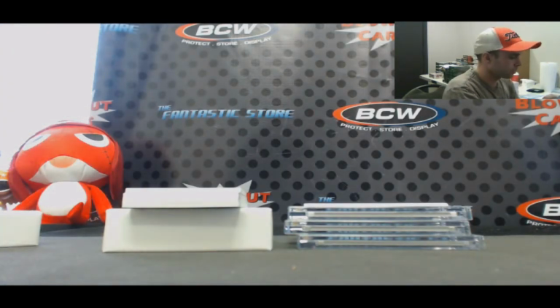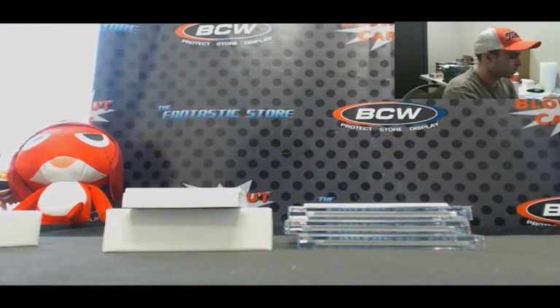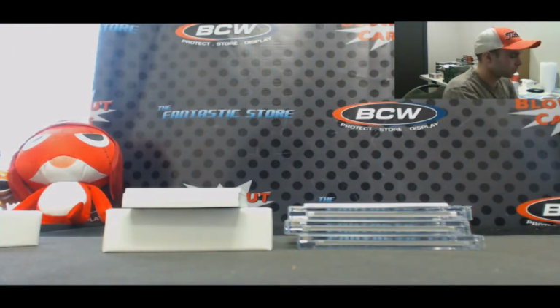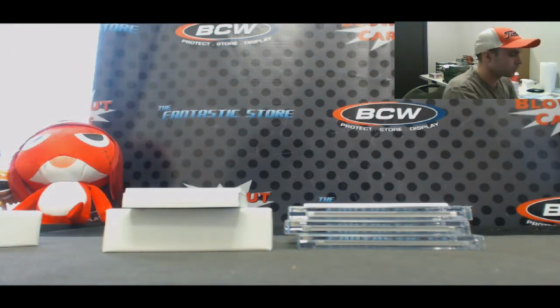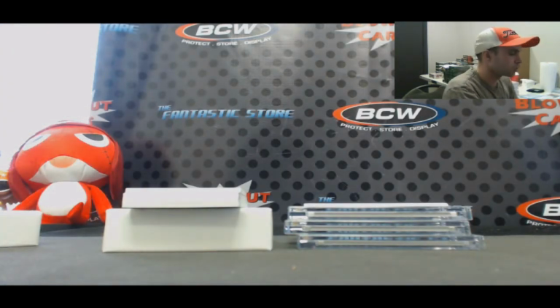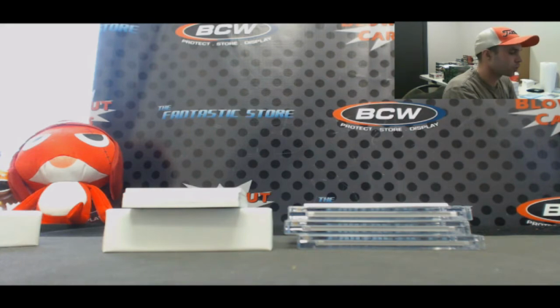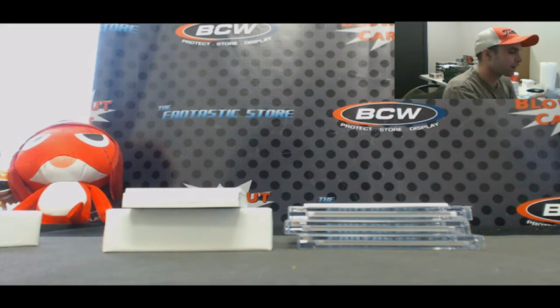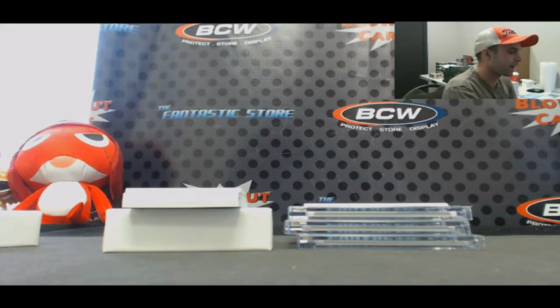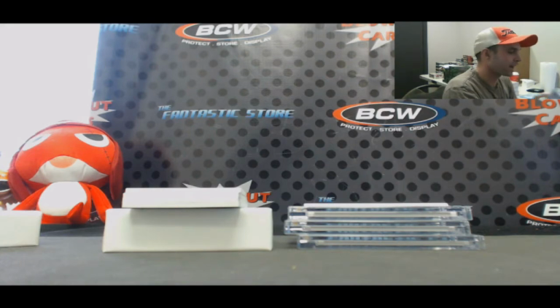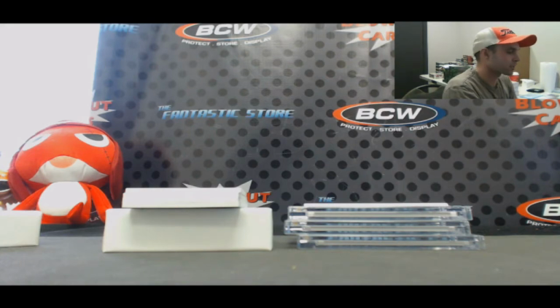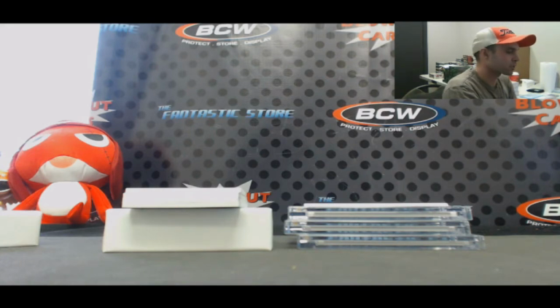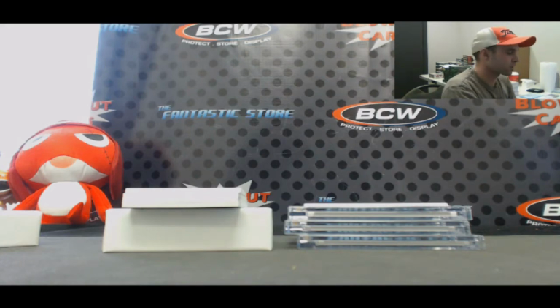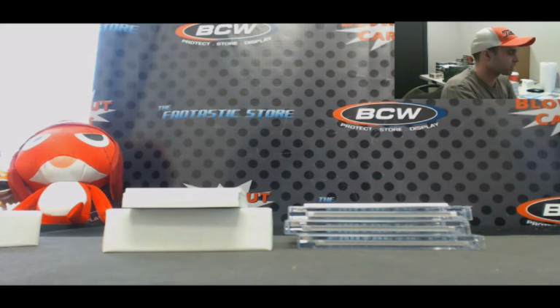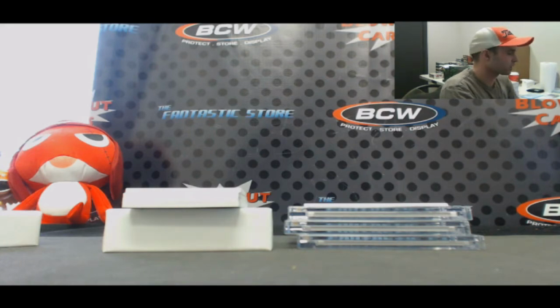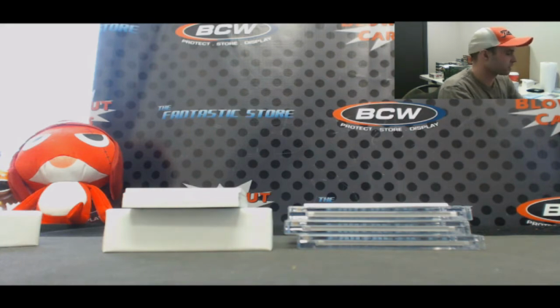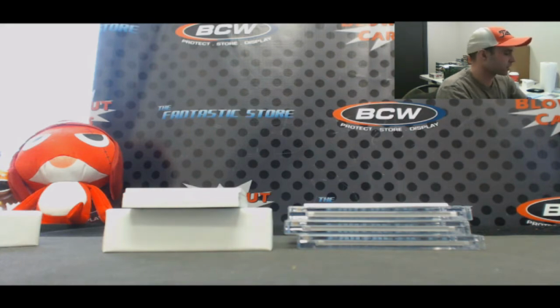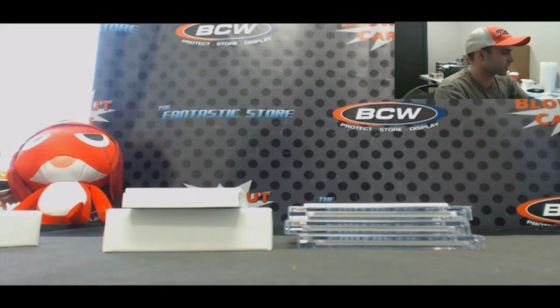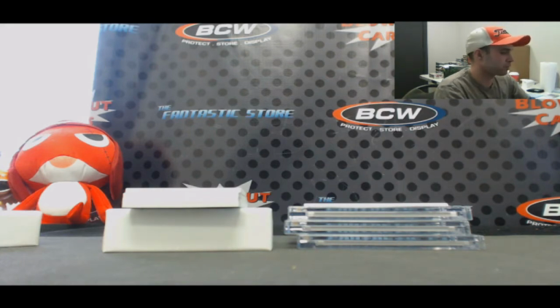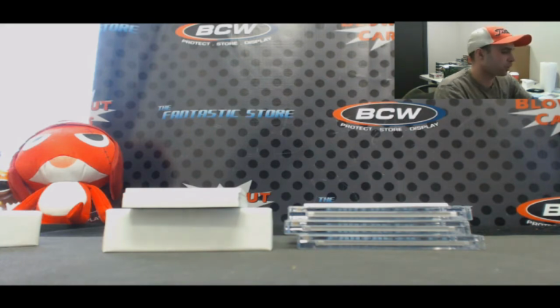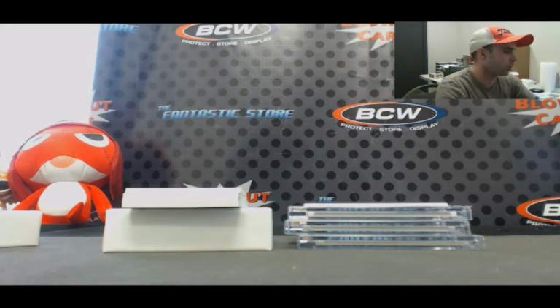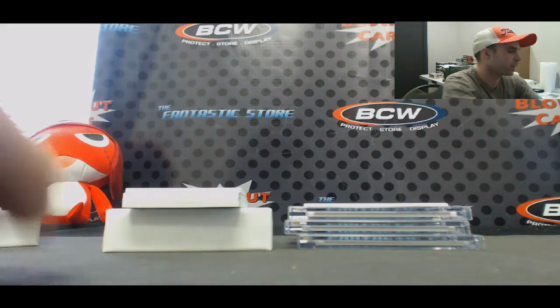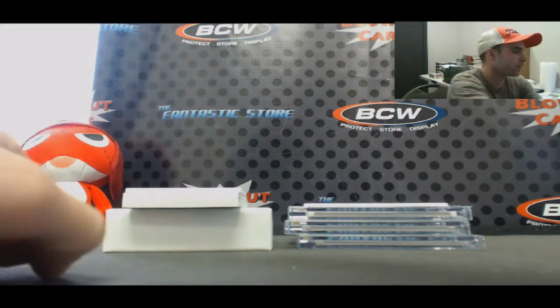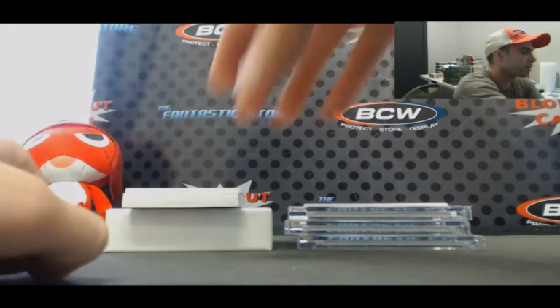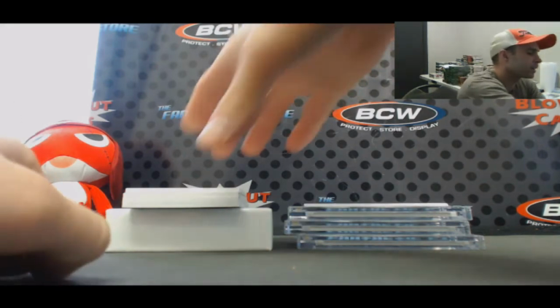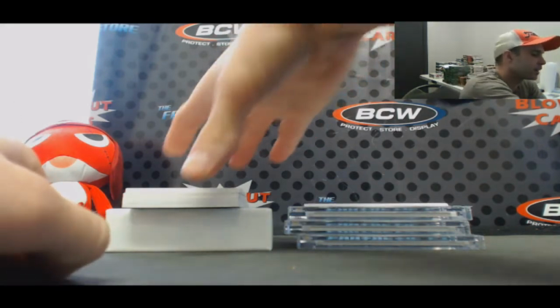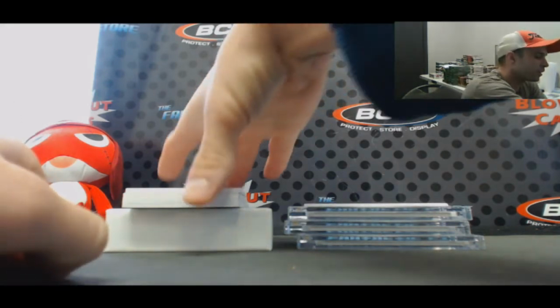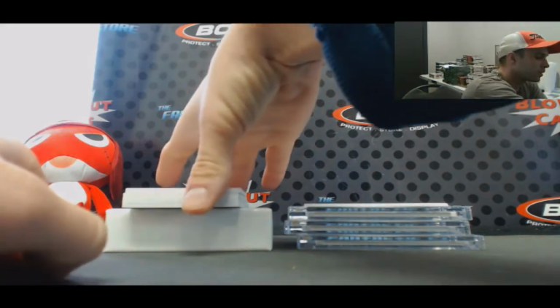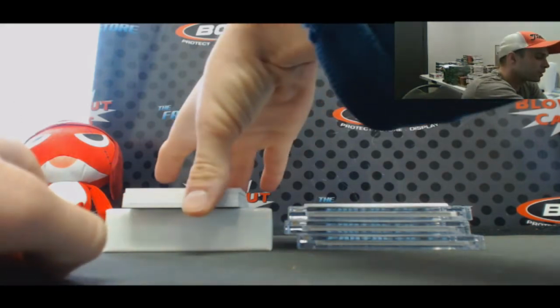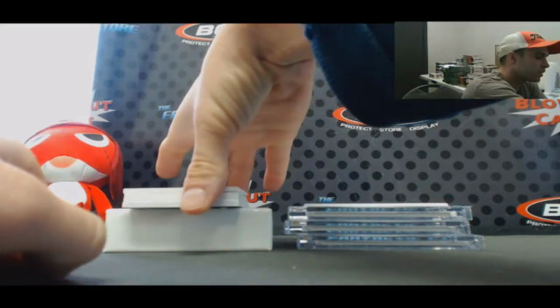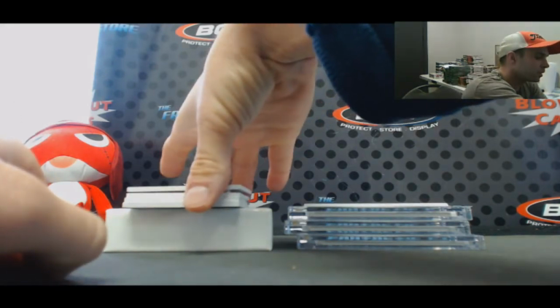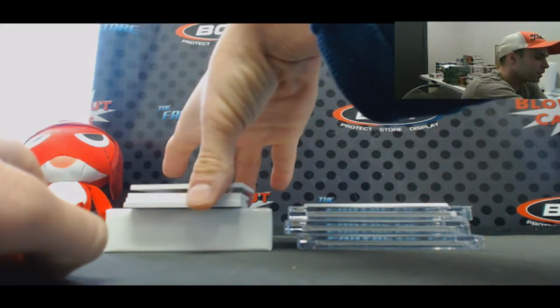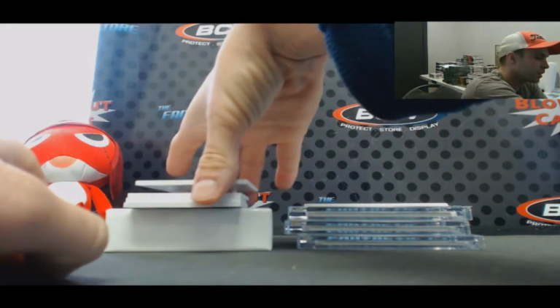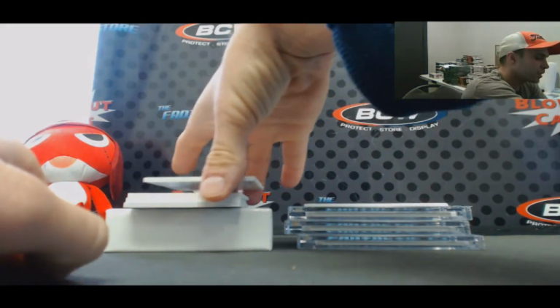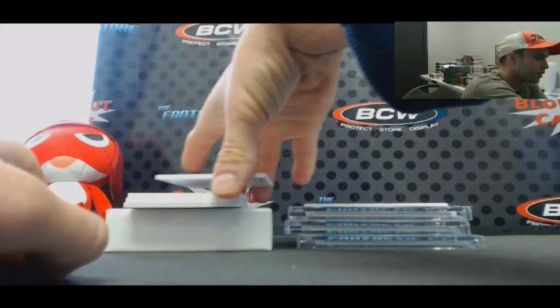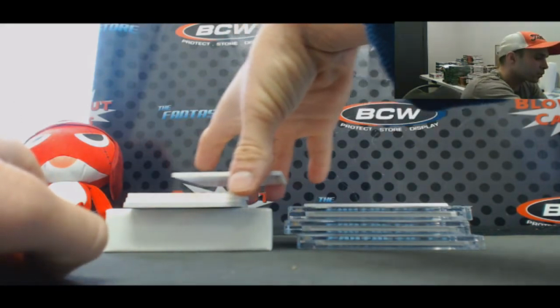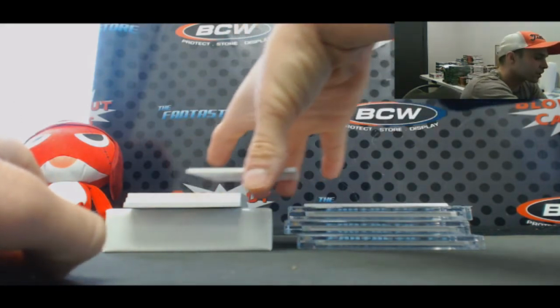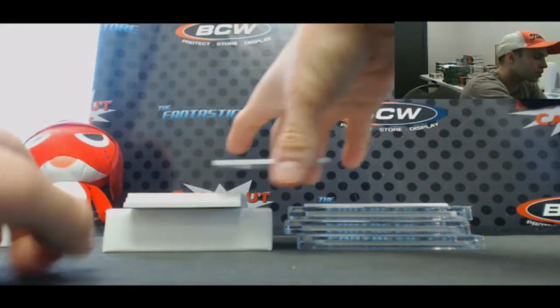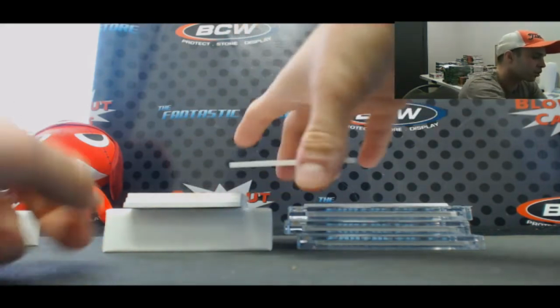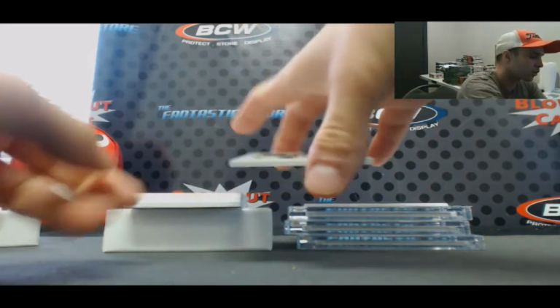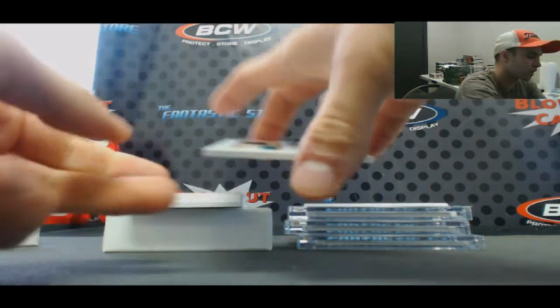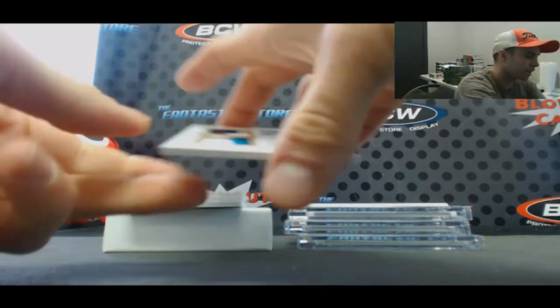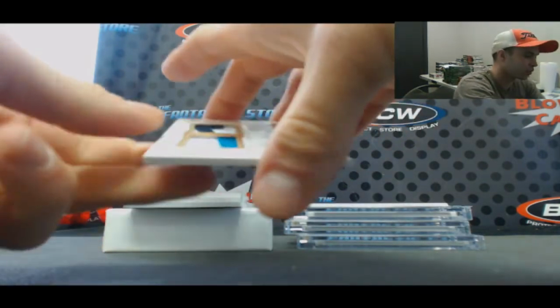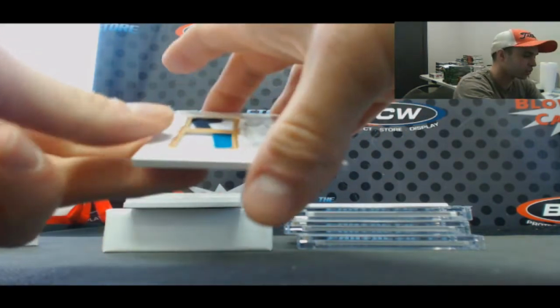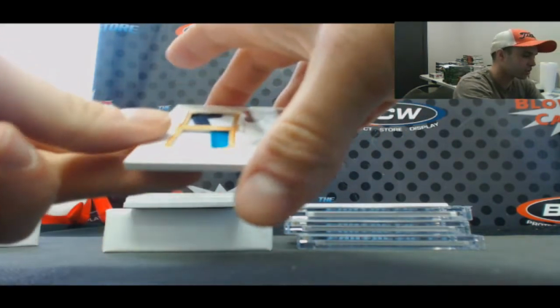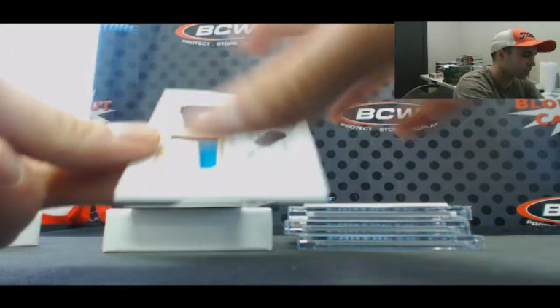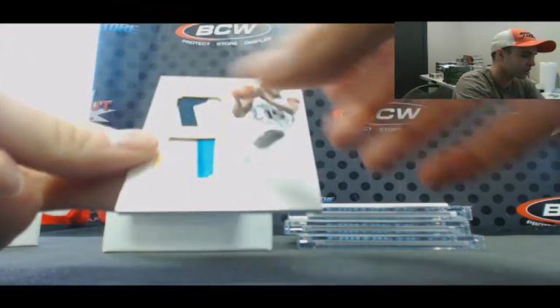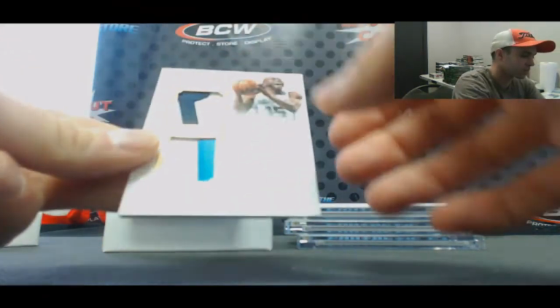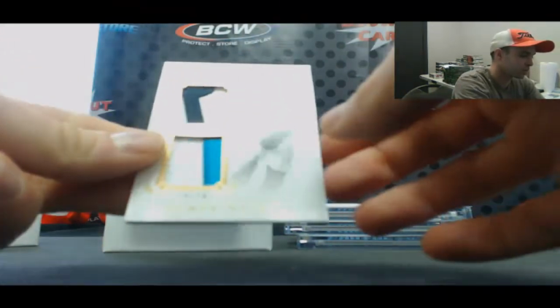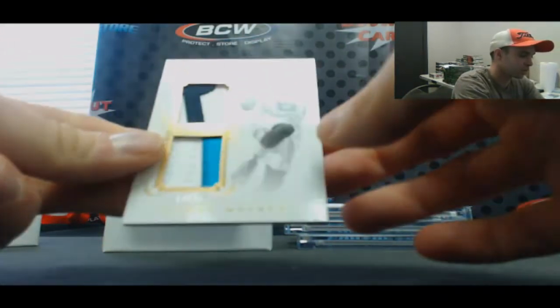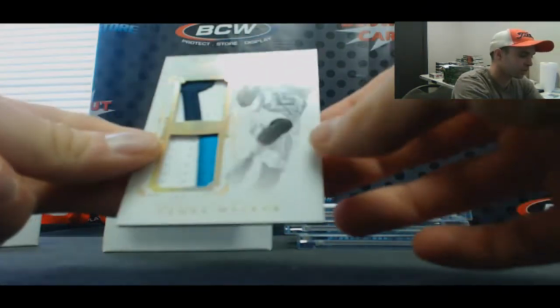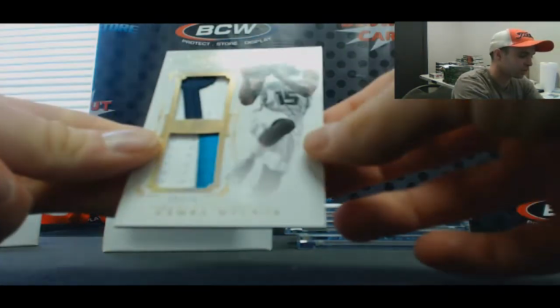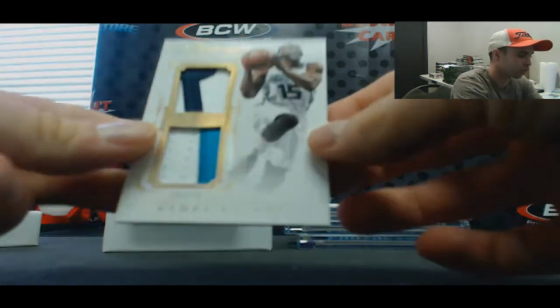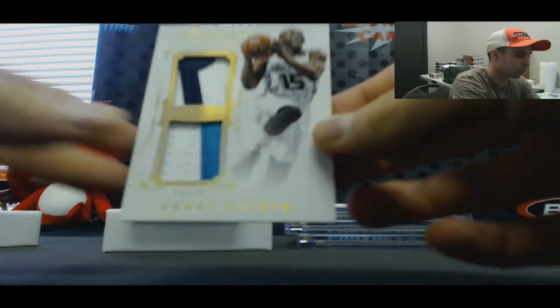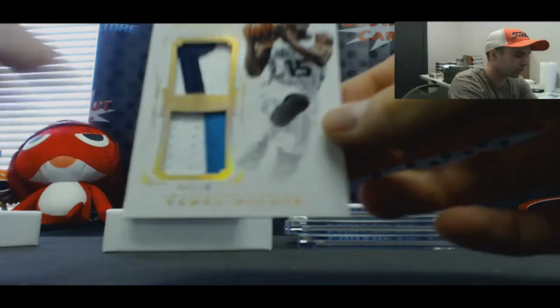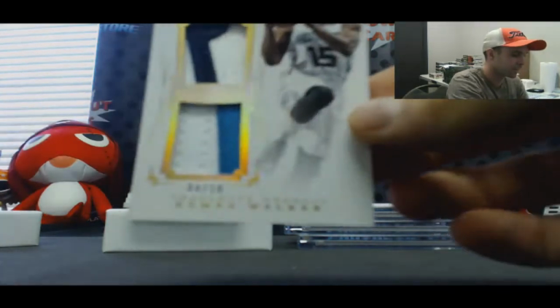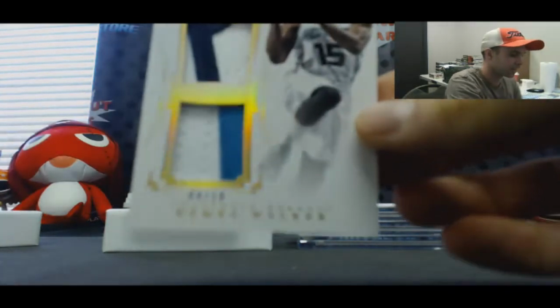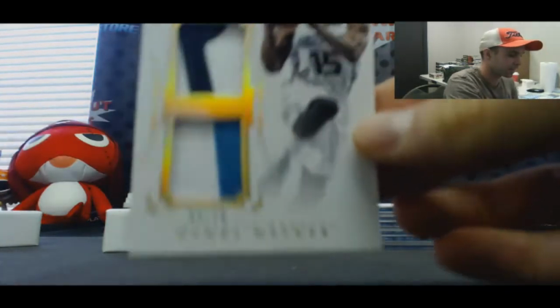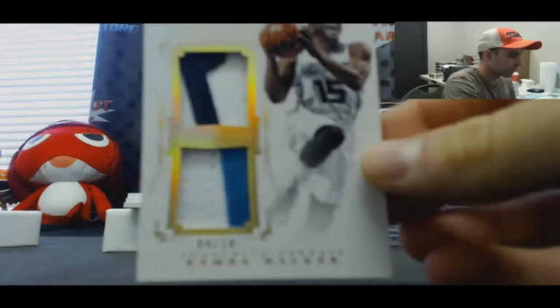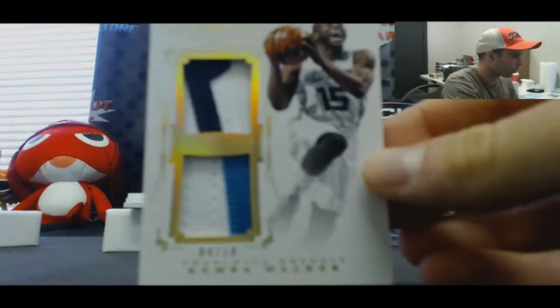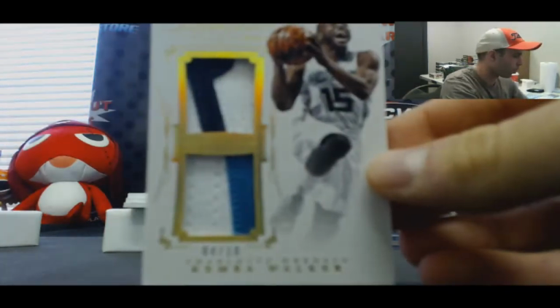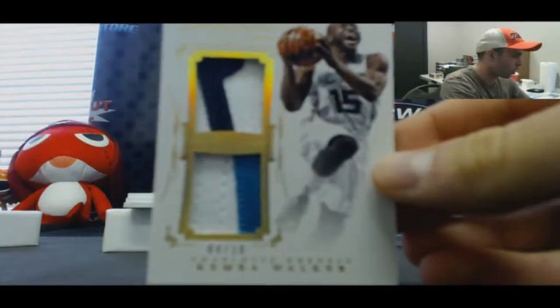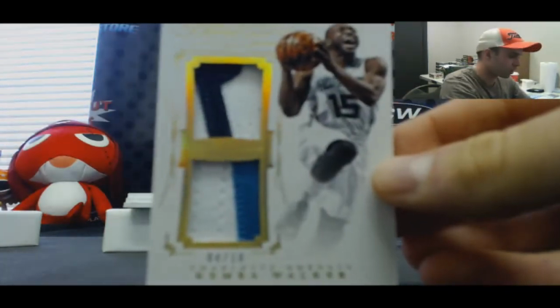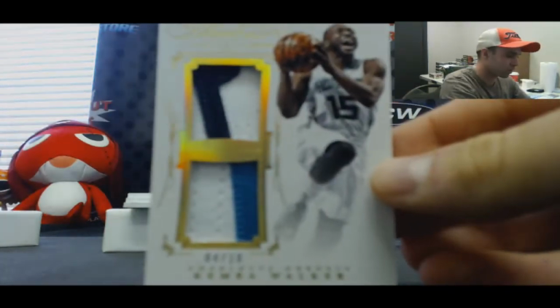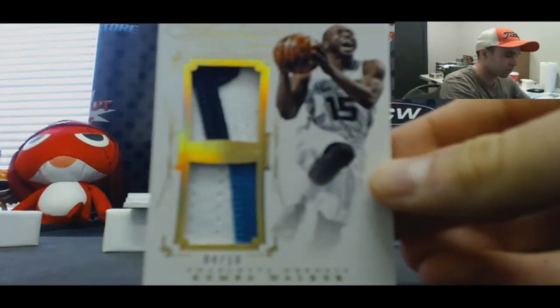Dual patch — this guy's balling out right now! Three total colors, numbered four of ten — Kemba Walker.